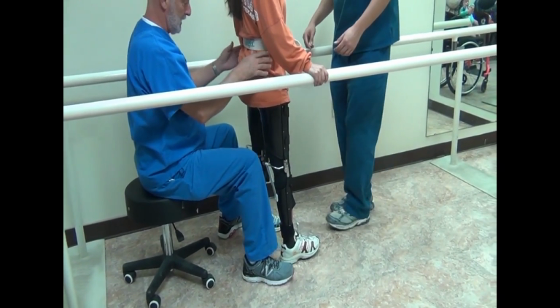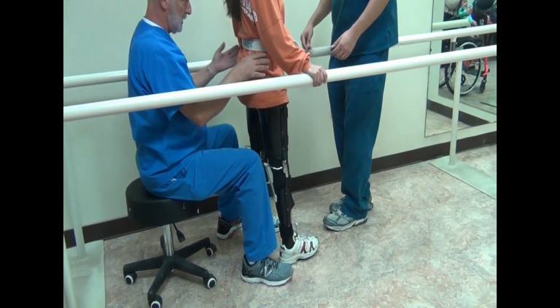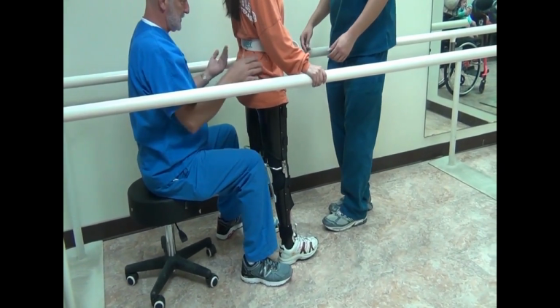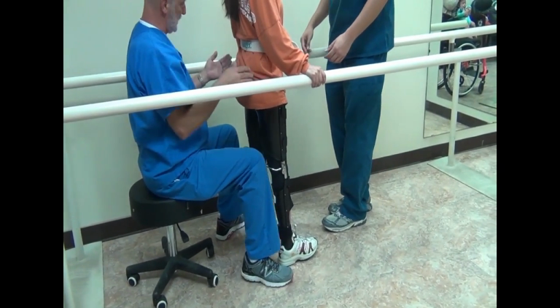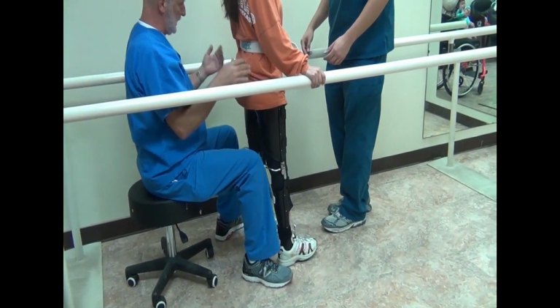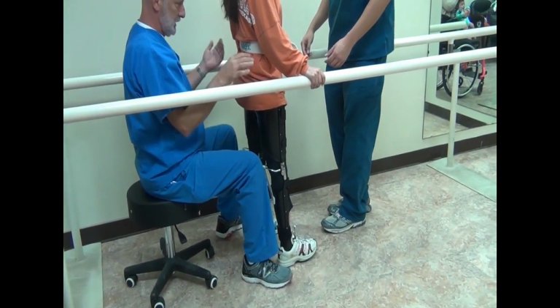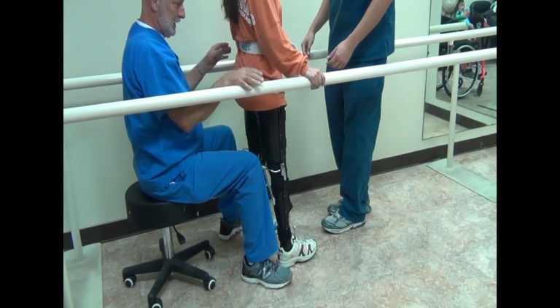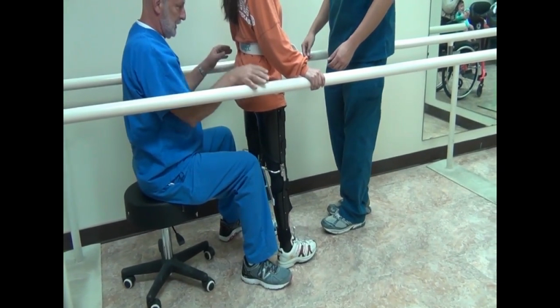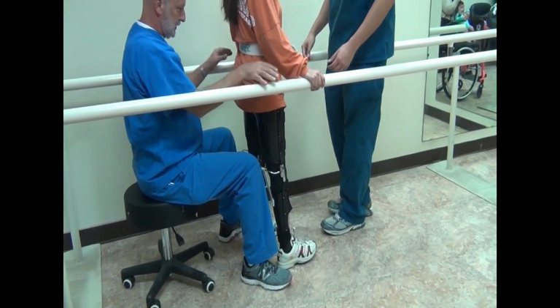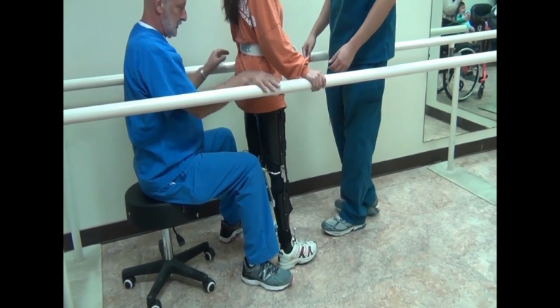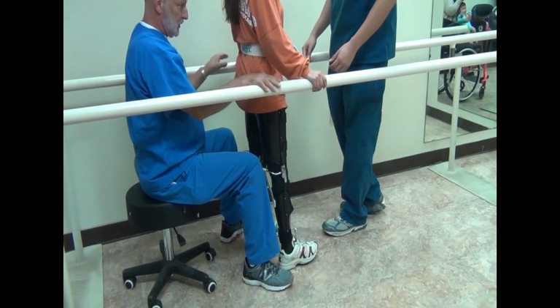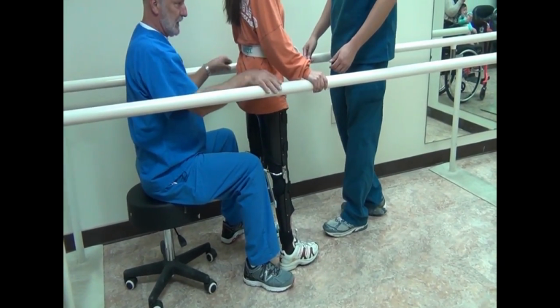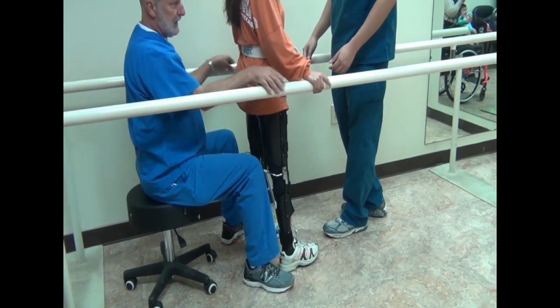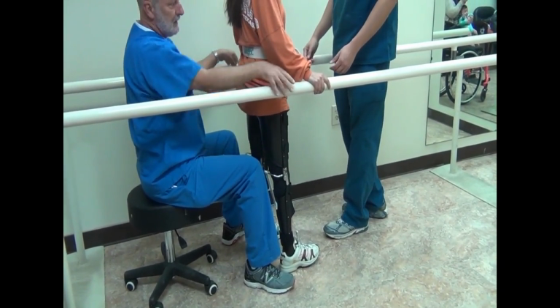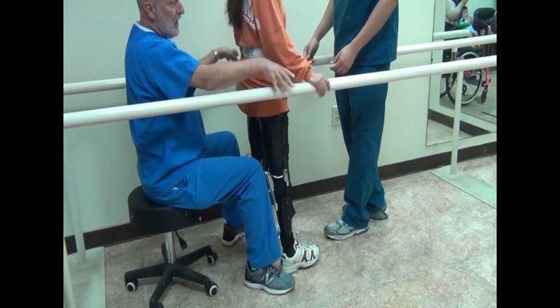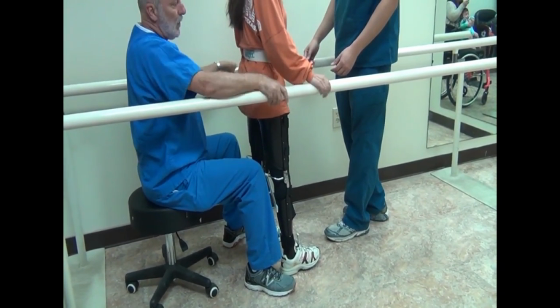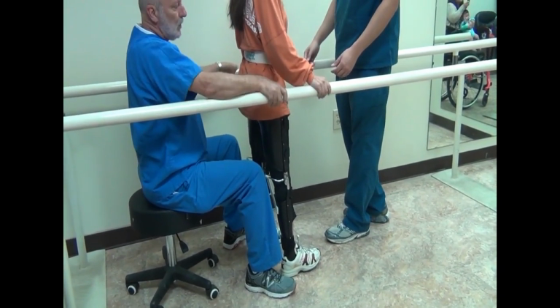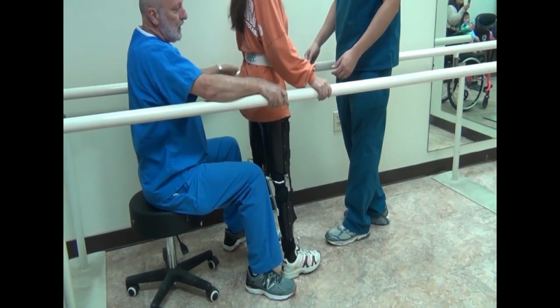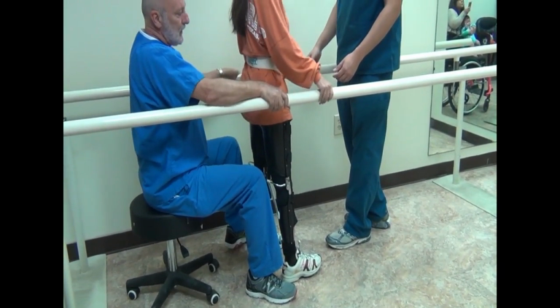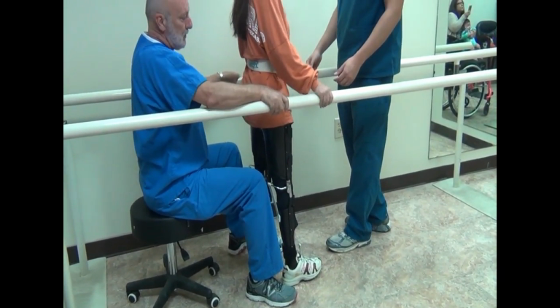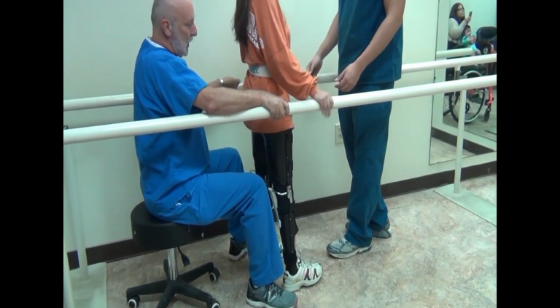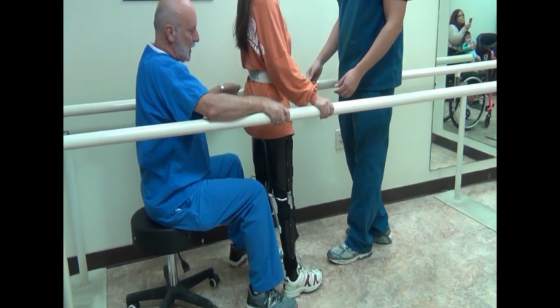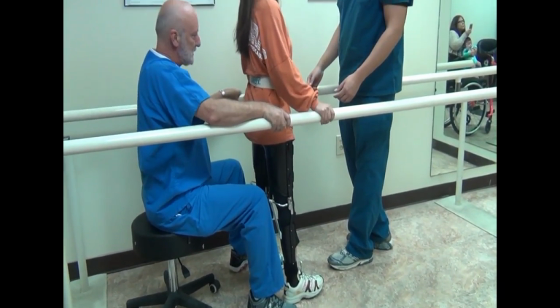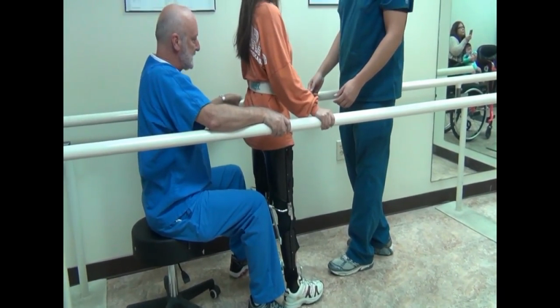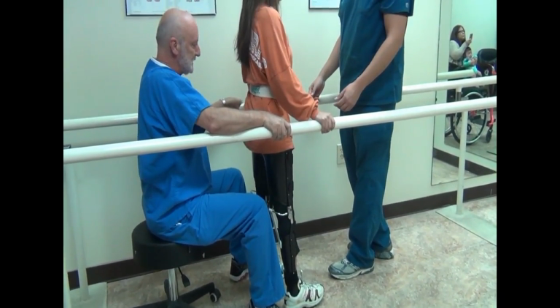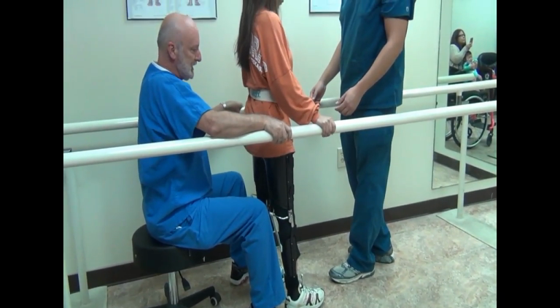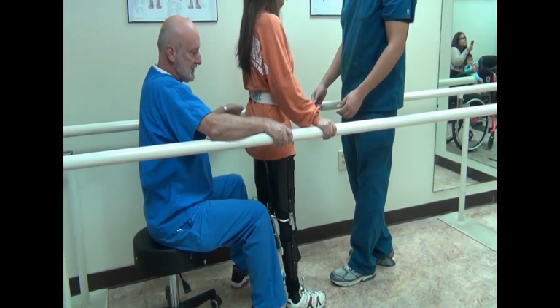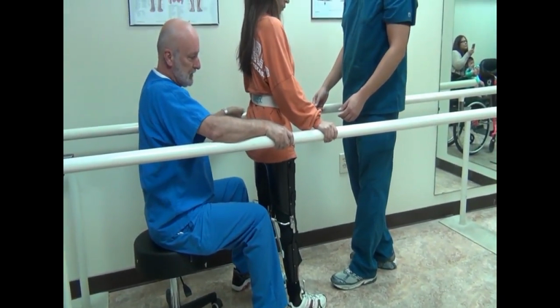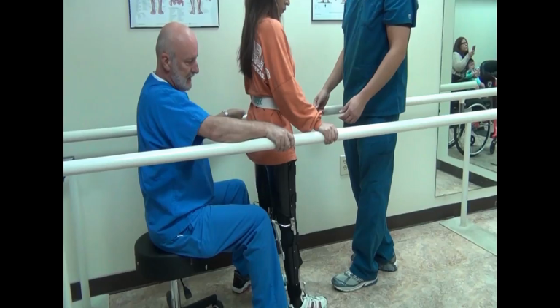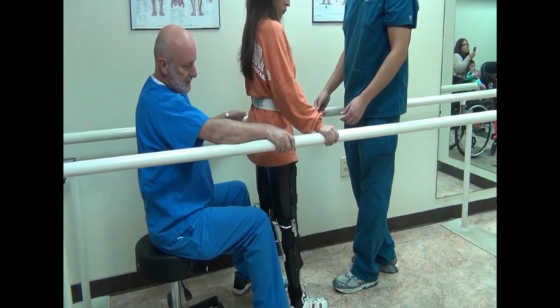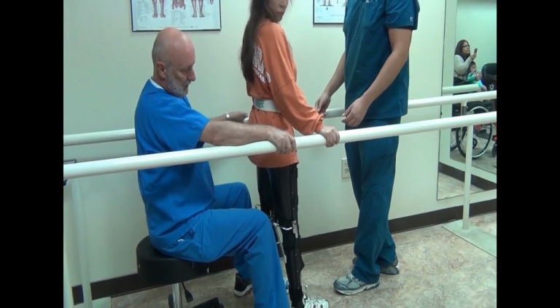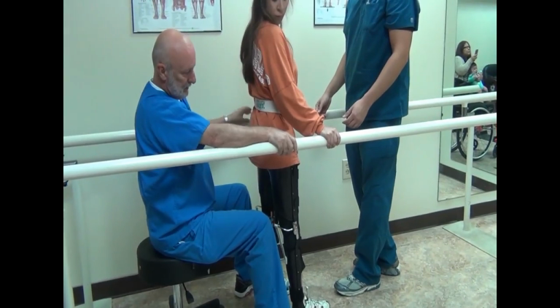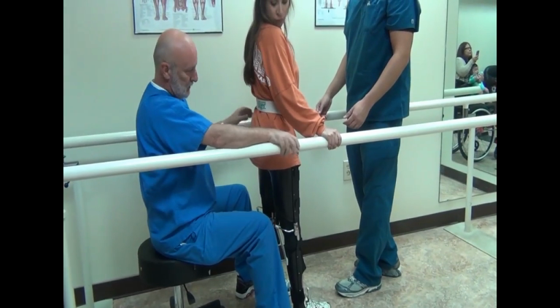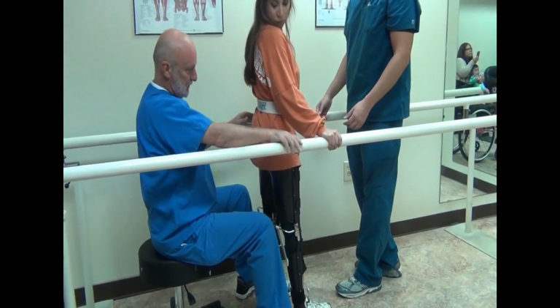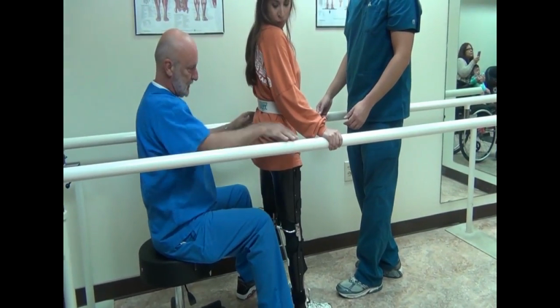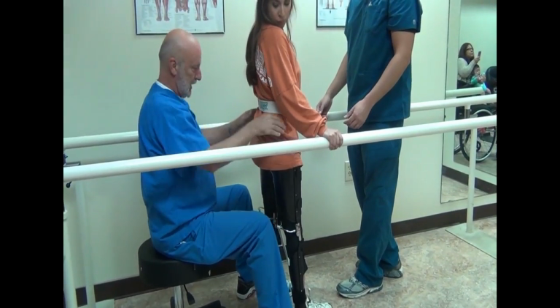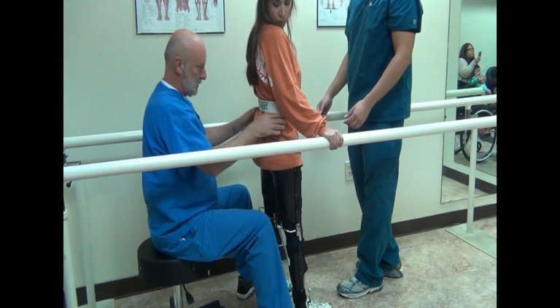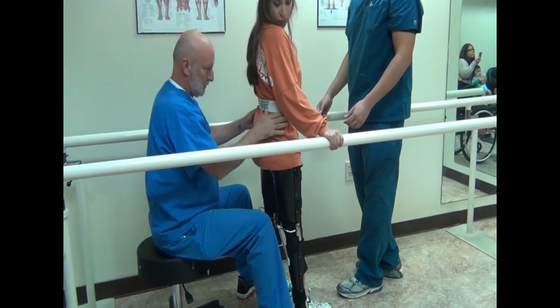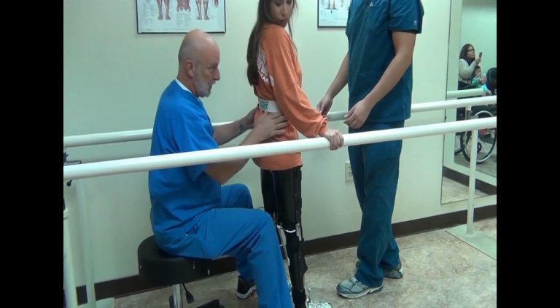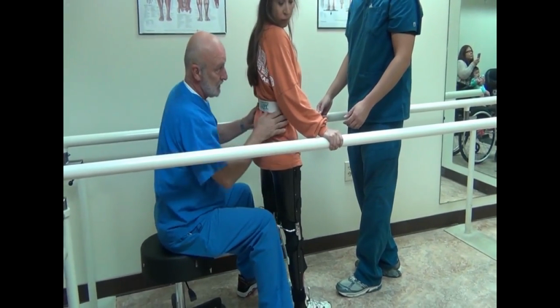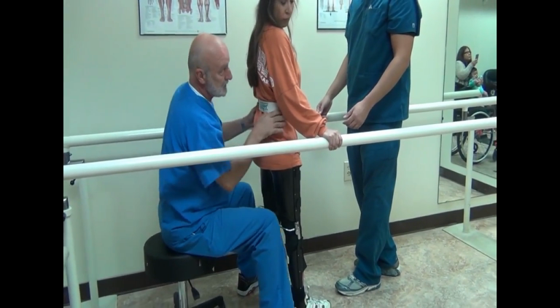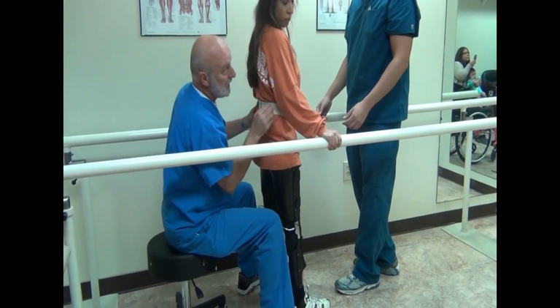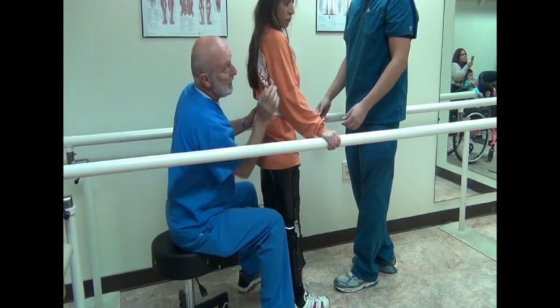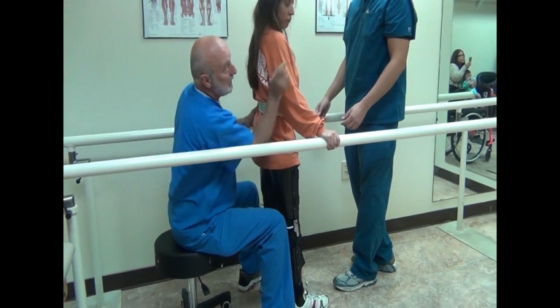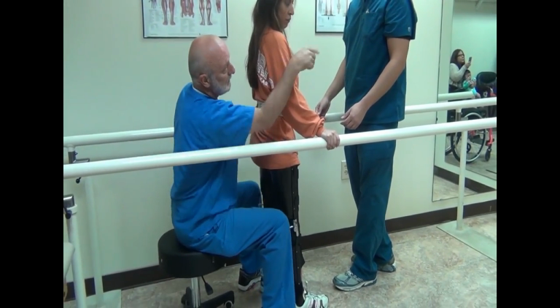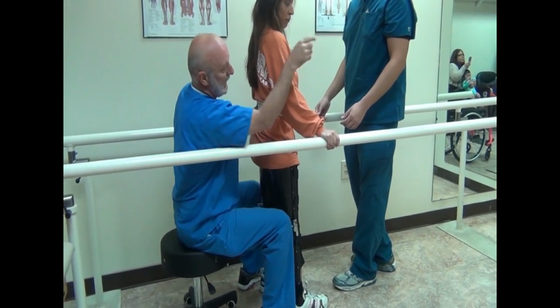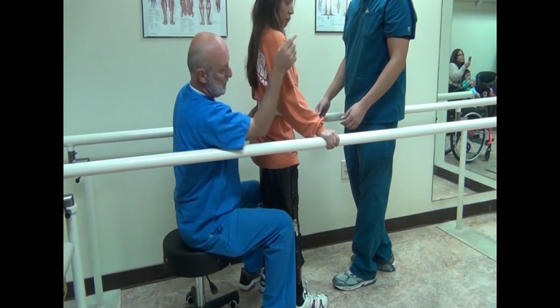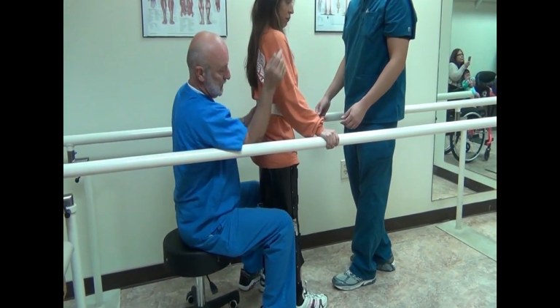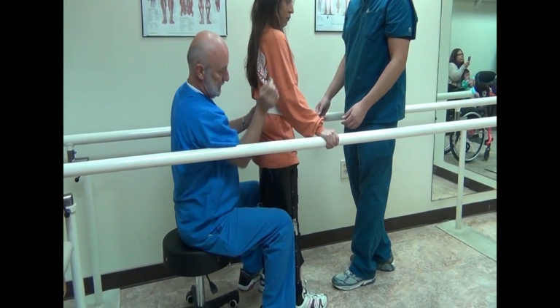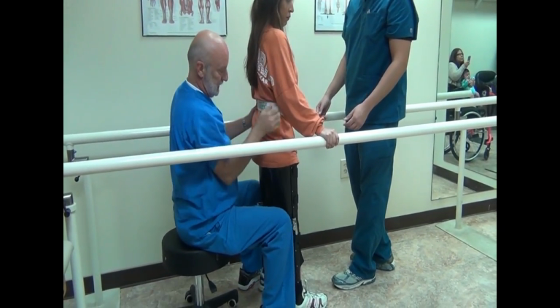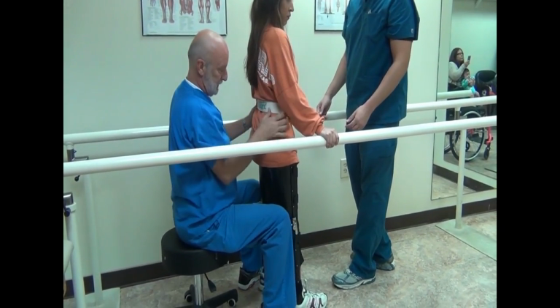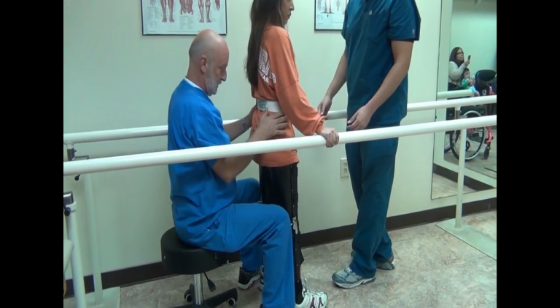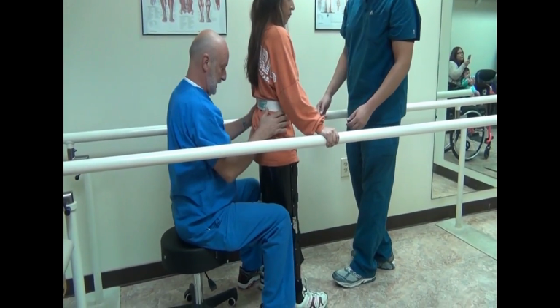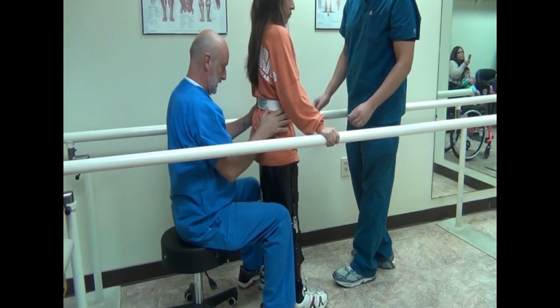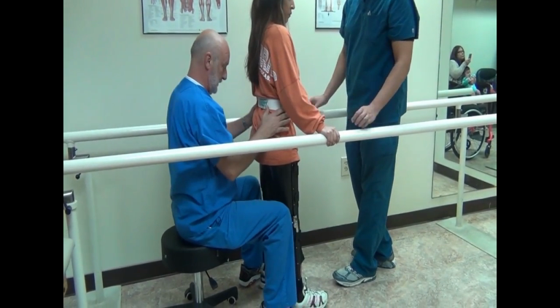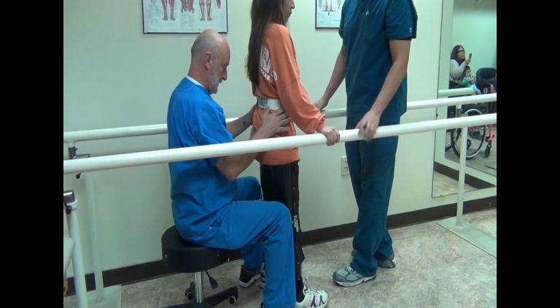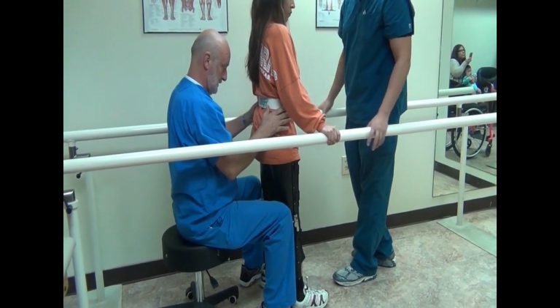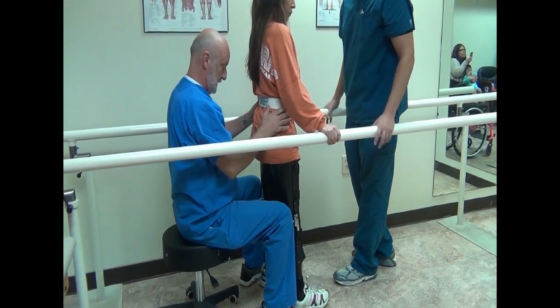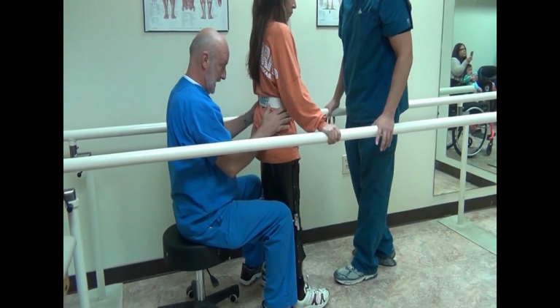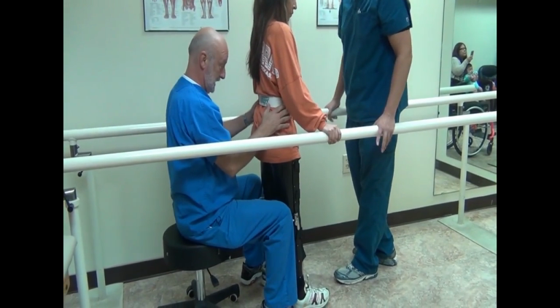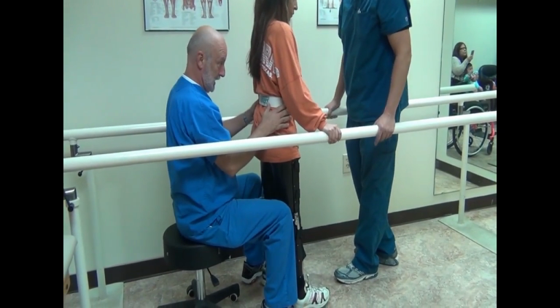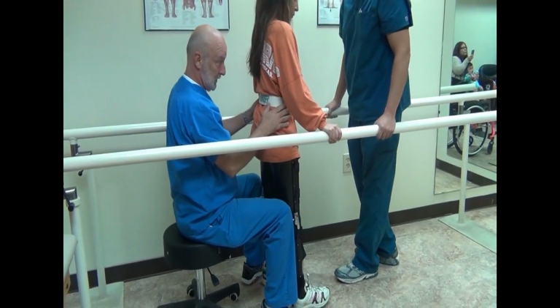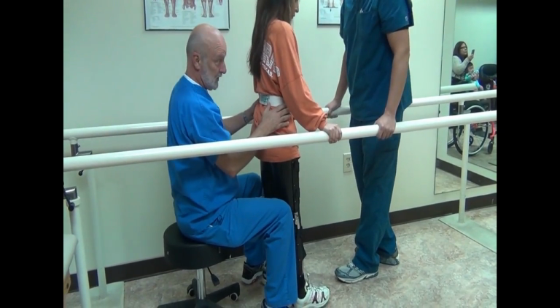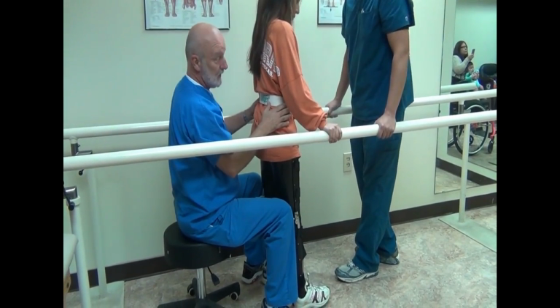Now I want you to do it again. Hold on to the bars because these aren't the most stable bars. Albert, if you would — I got her.